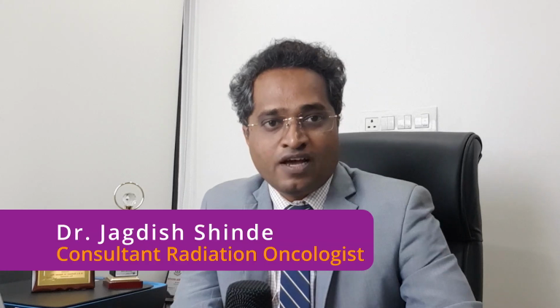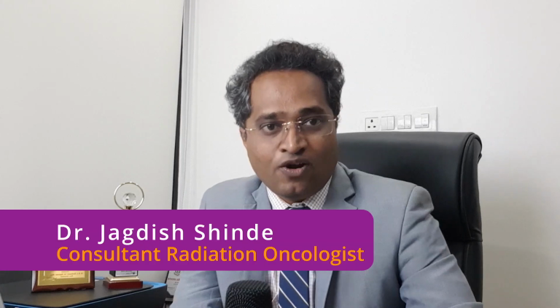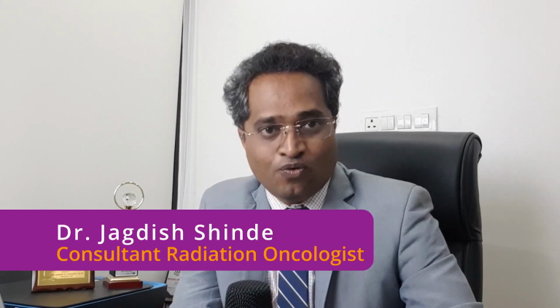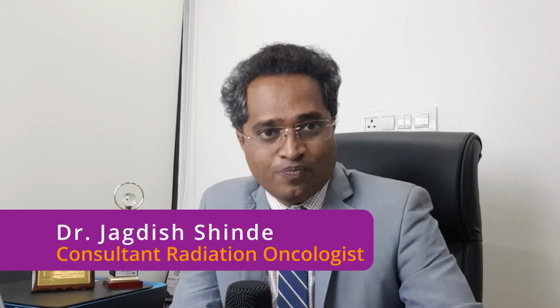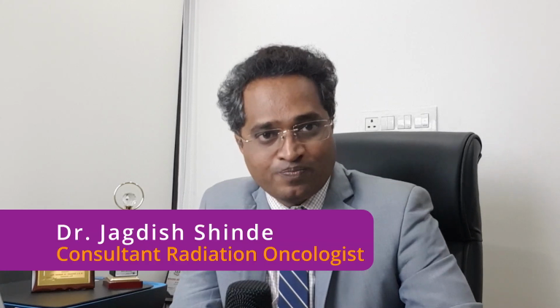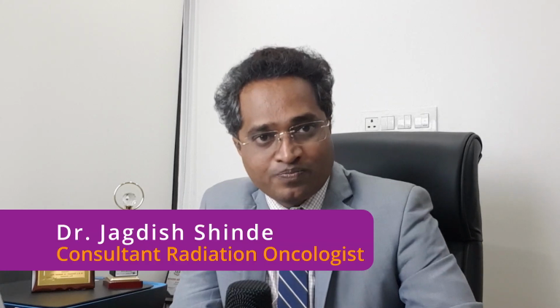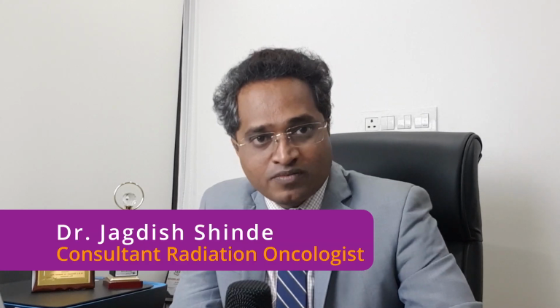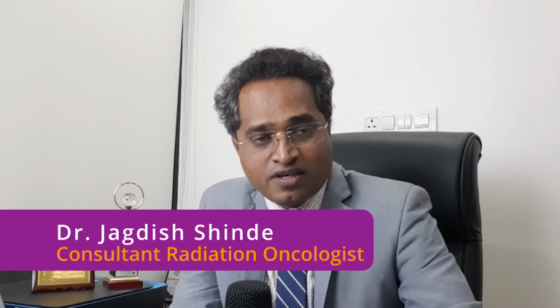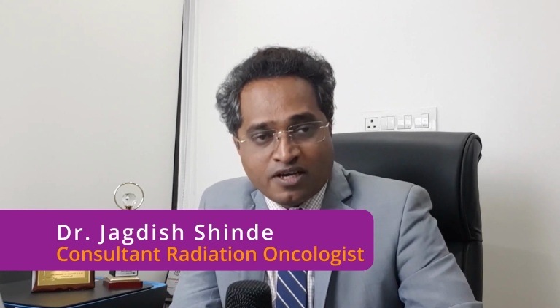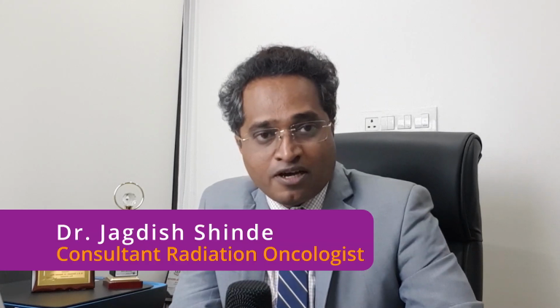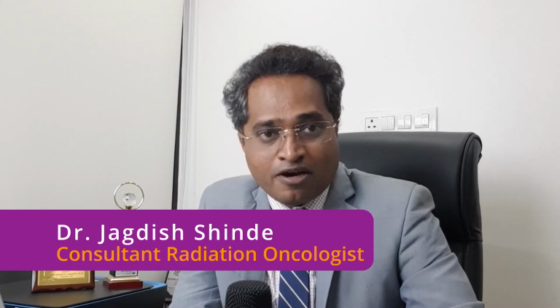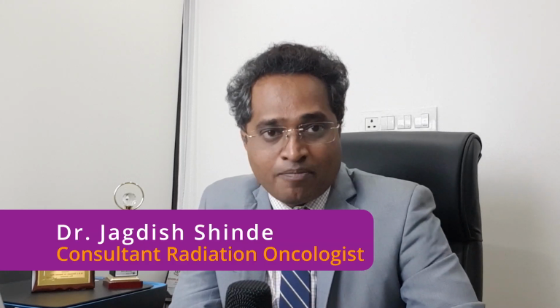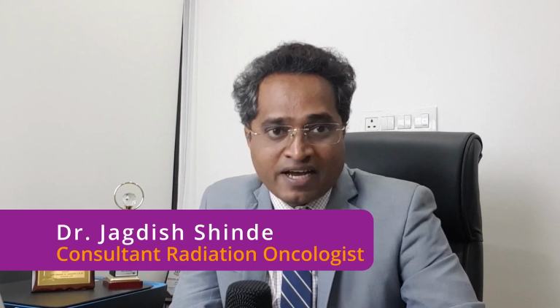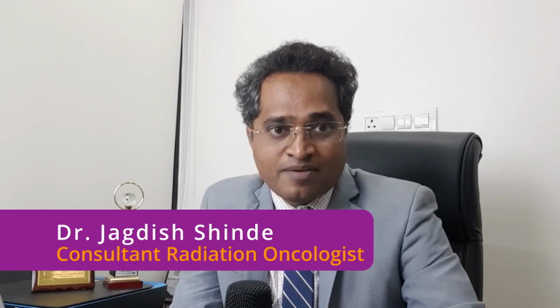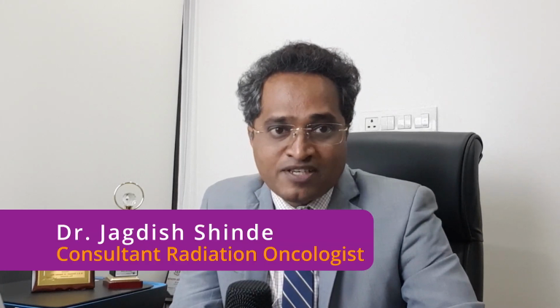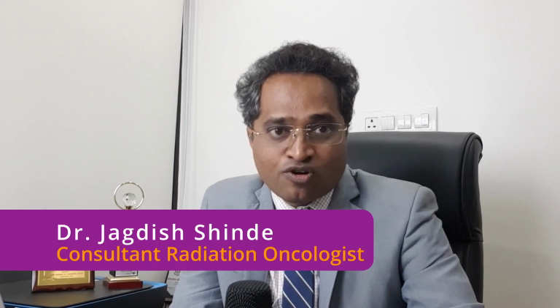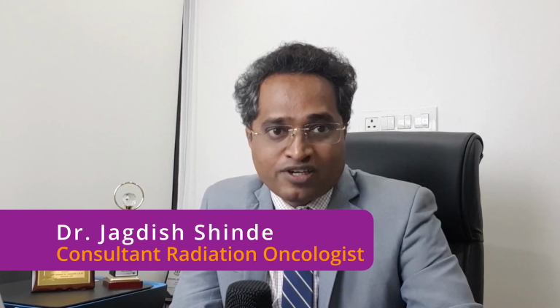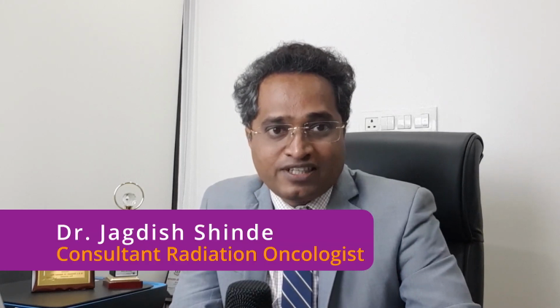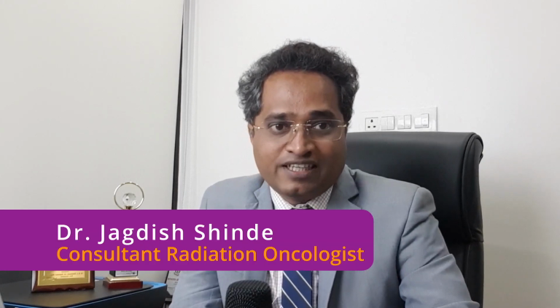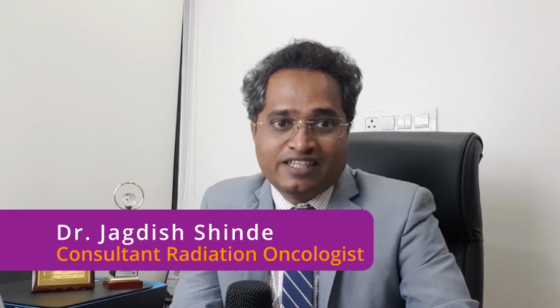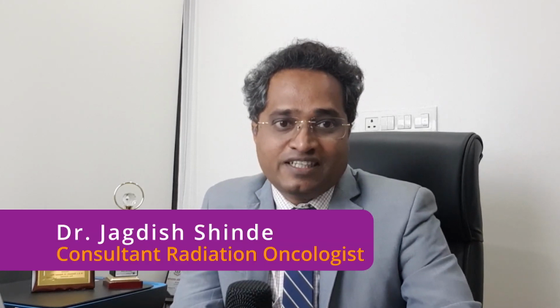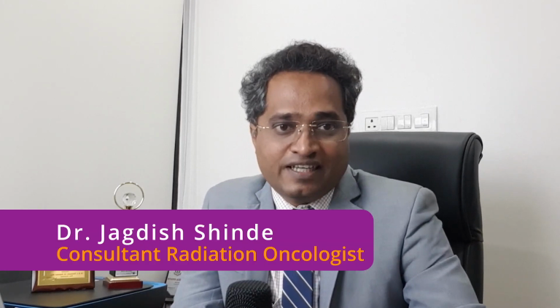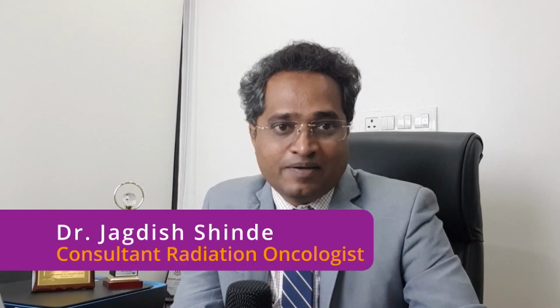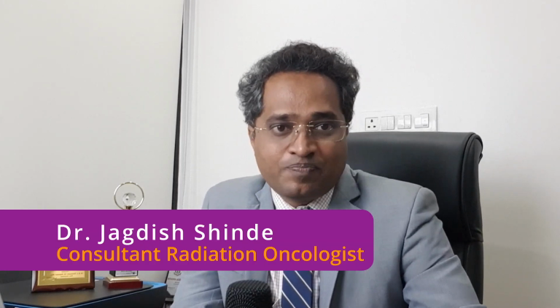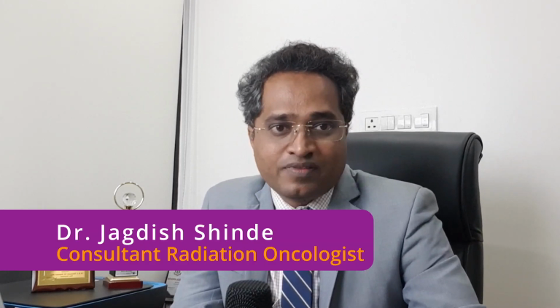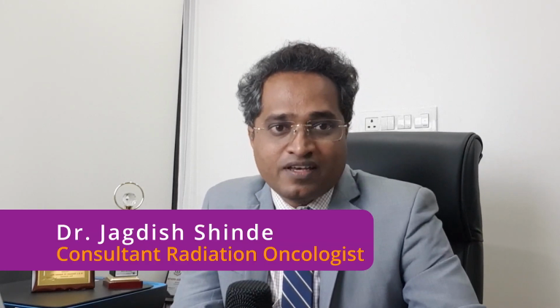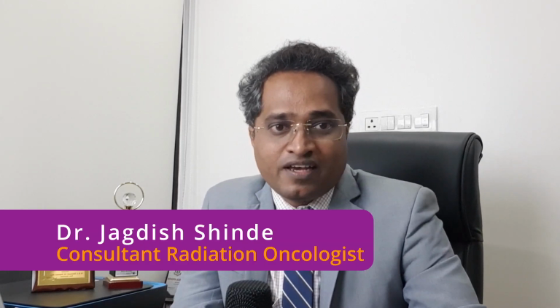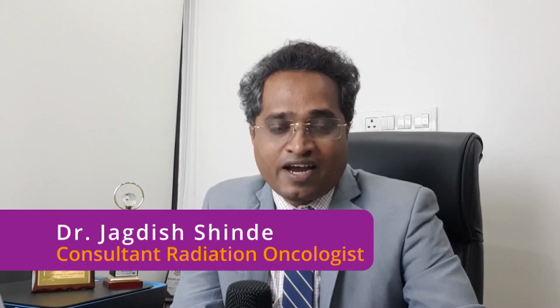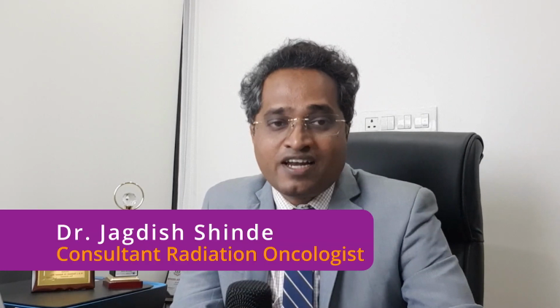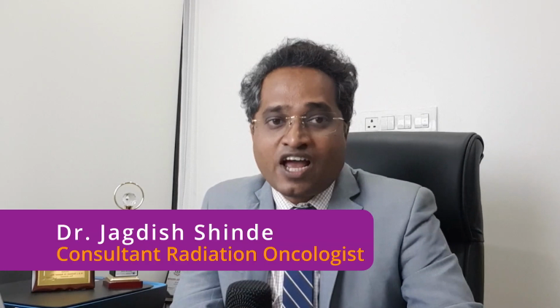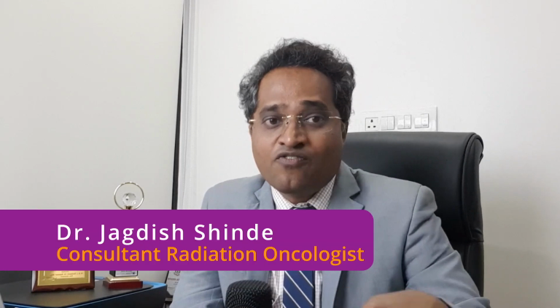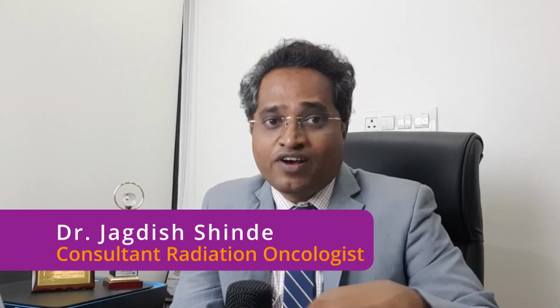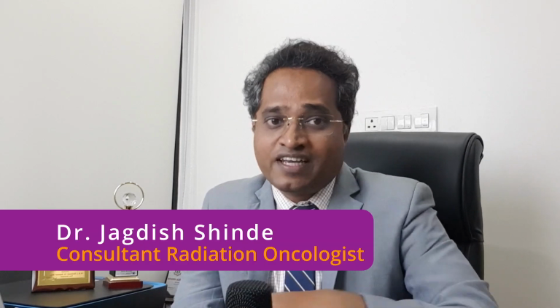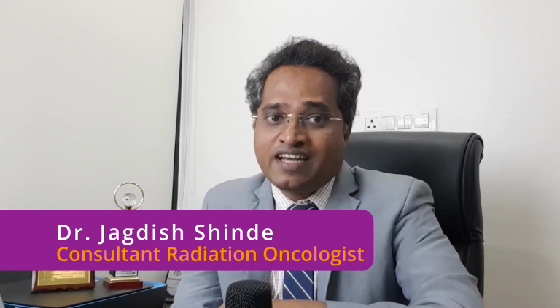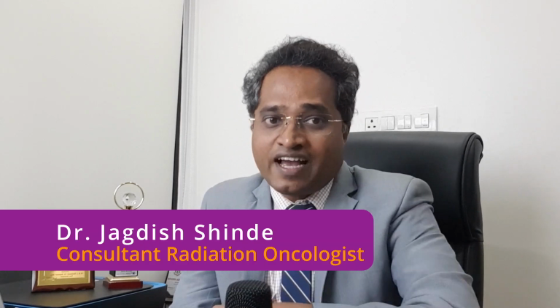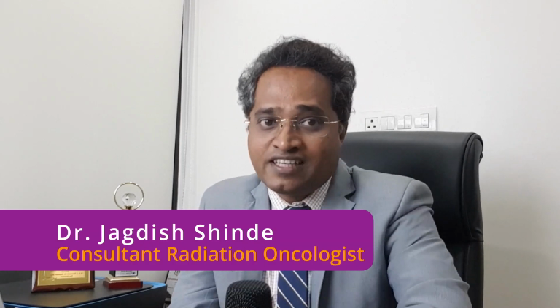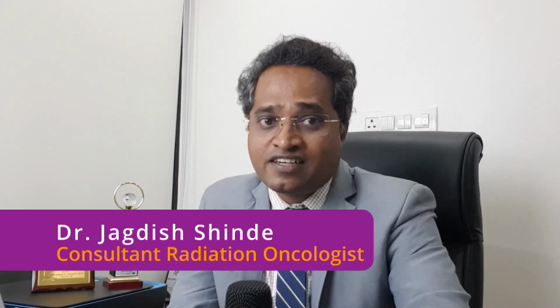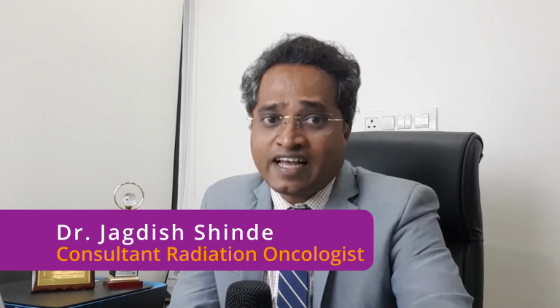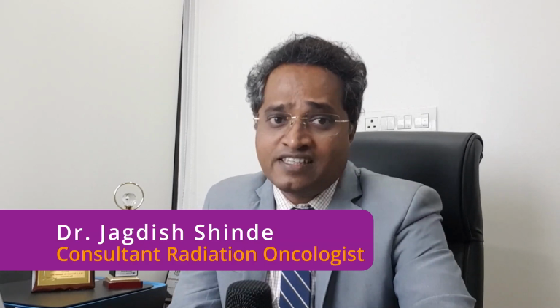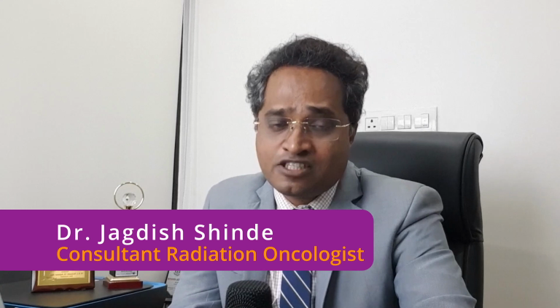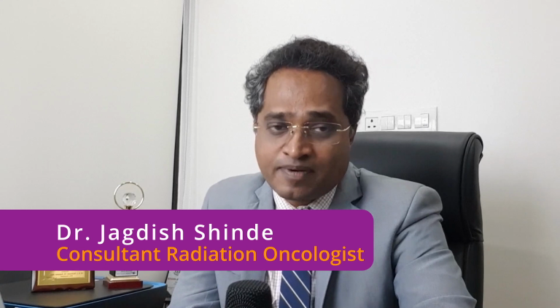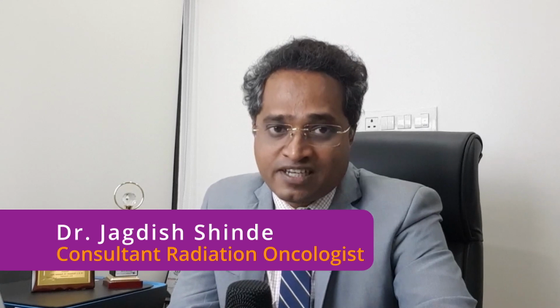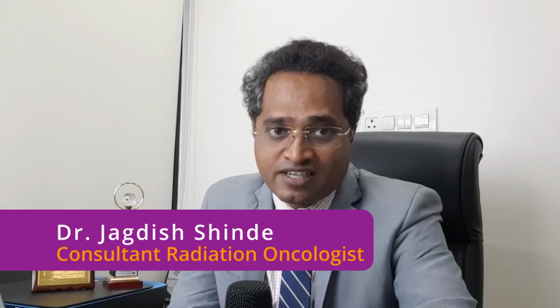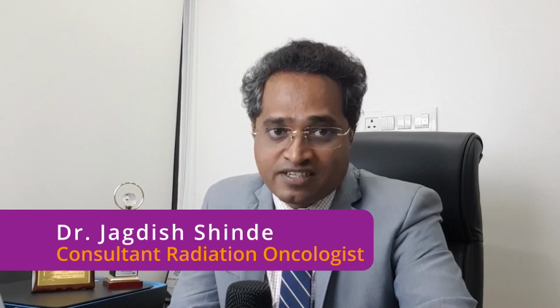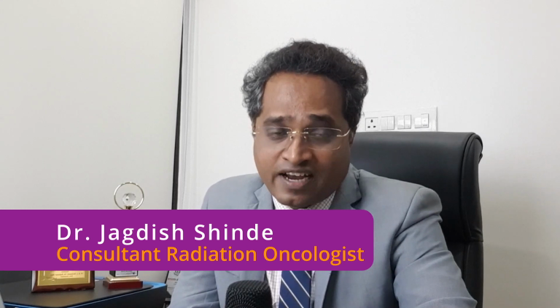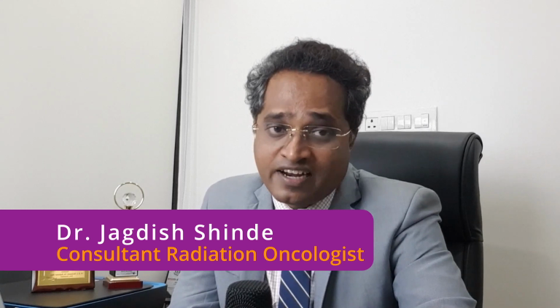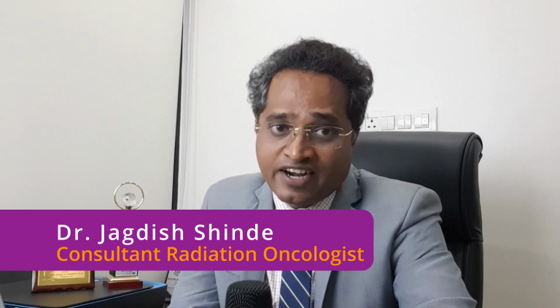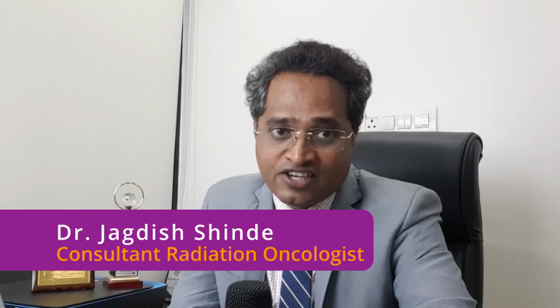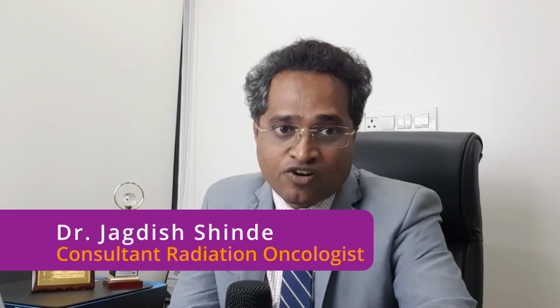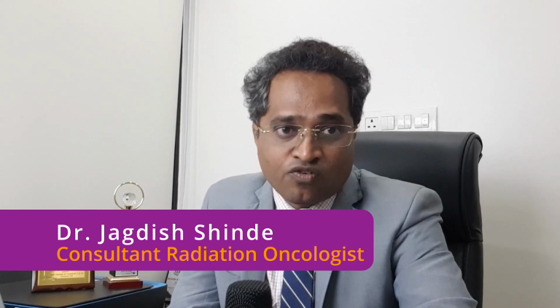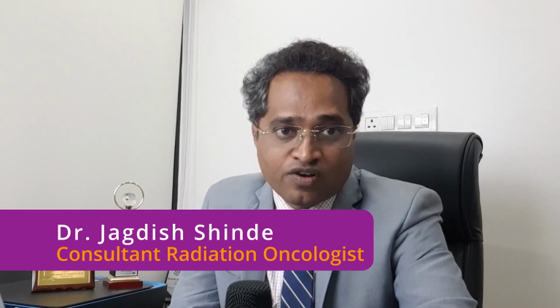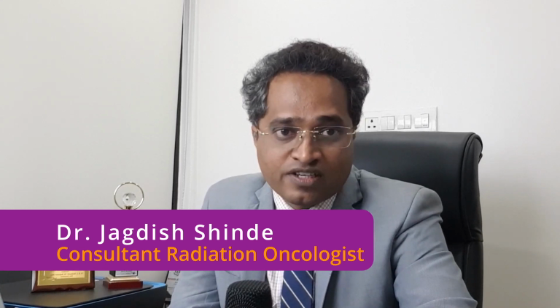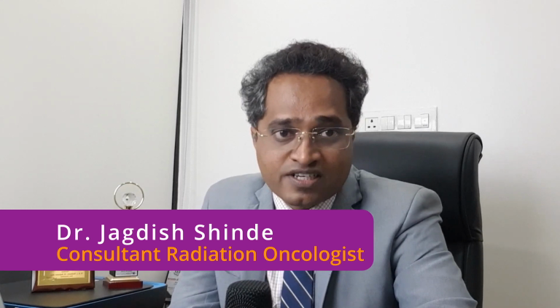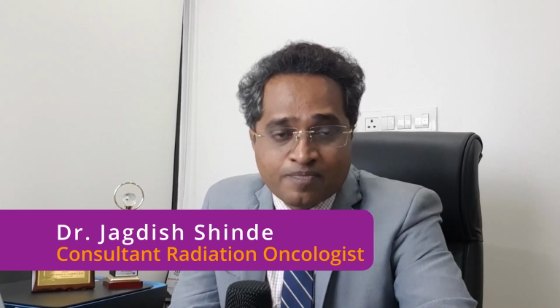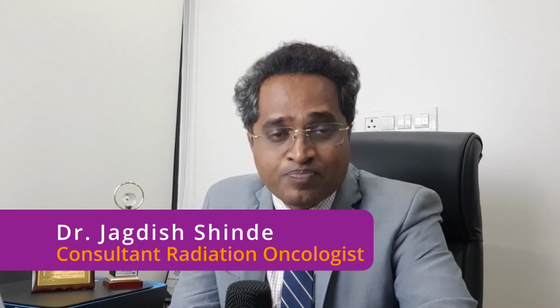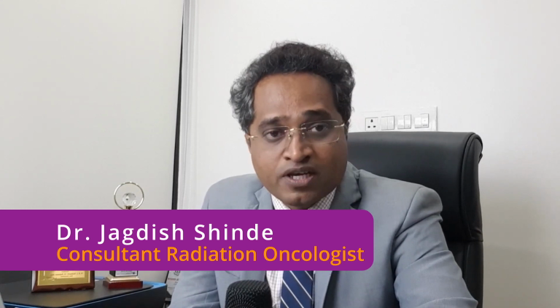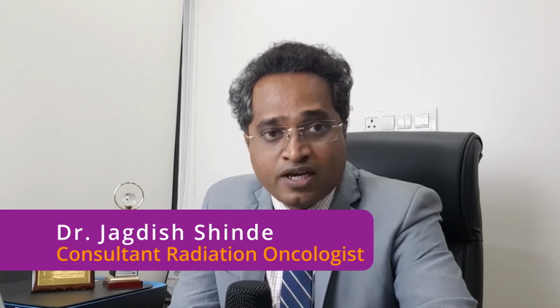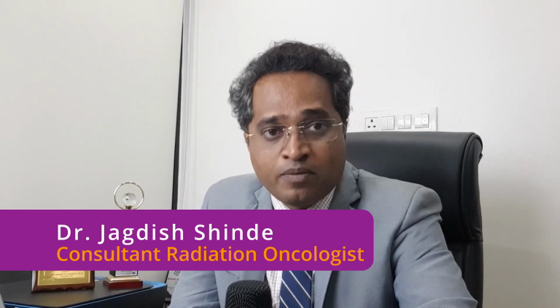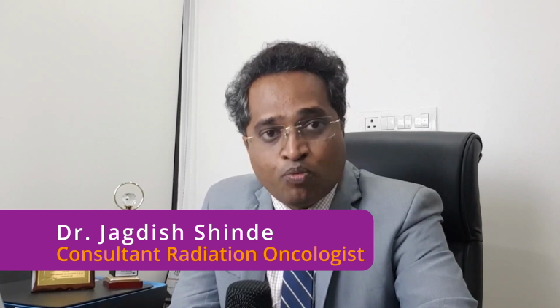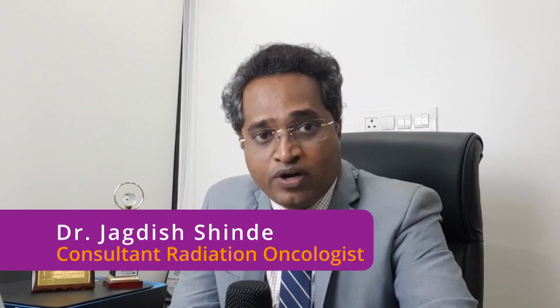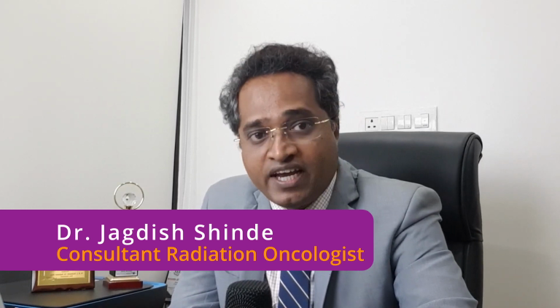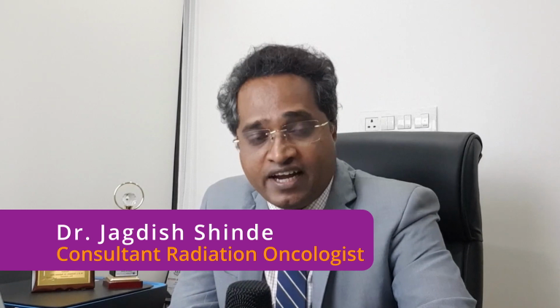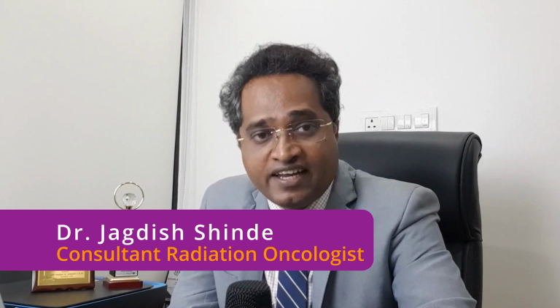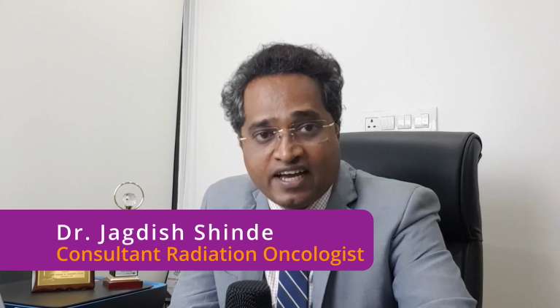Hello, my name is Dr. Jagdish Hindi and I am working as a cancer specialist and radiation oncologist in Pune, India.